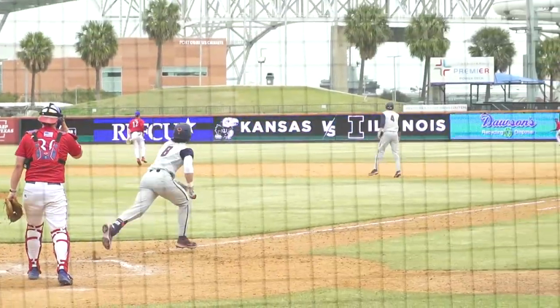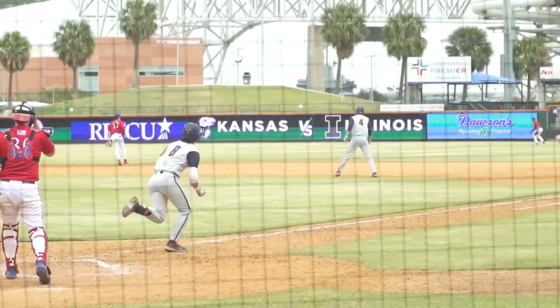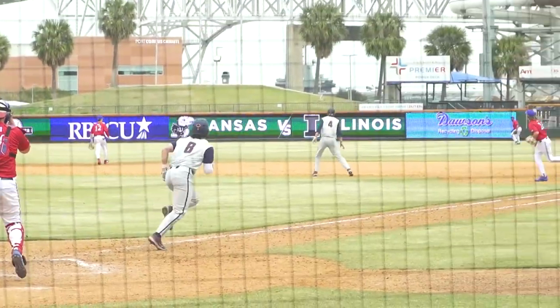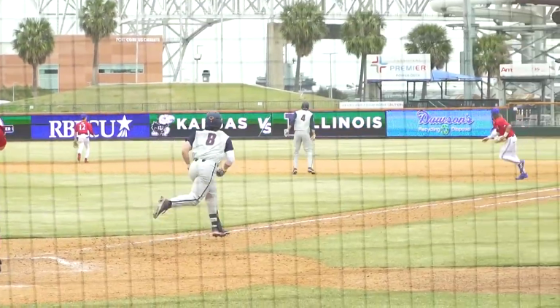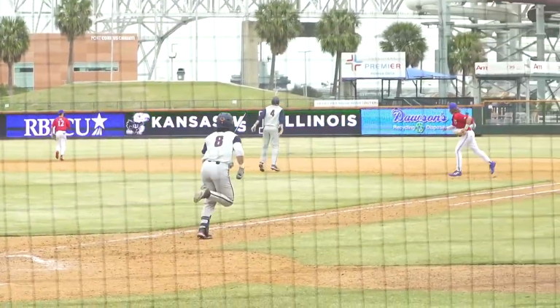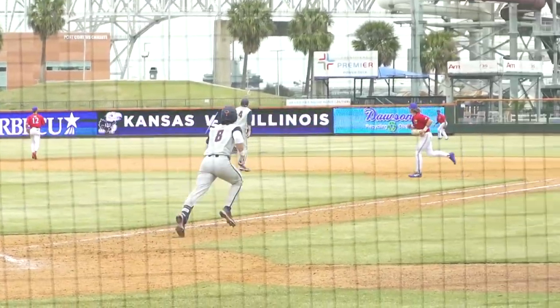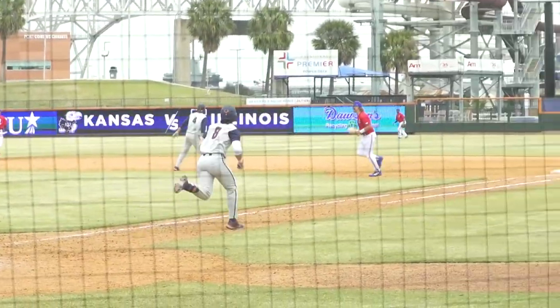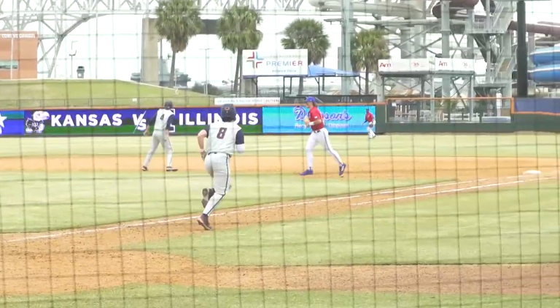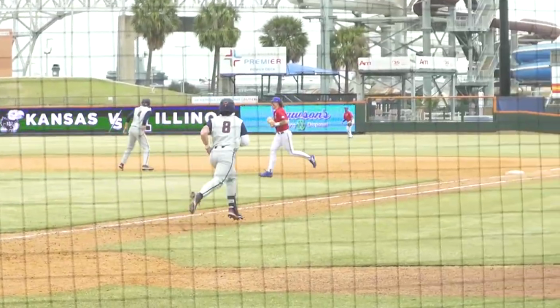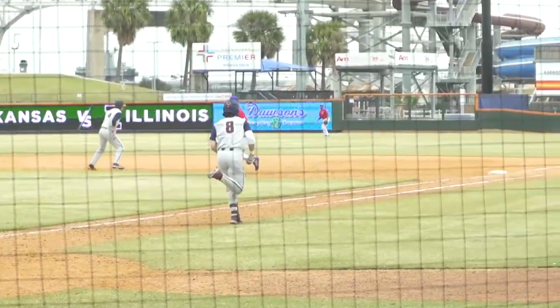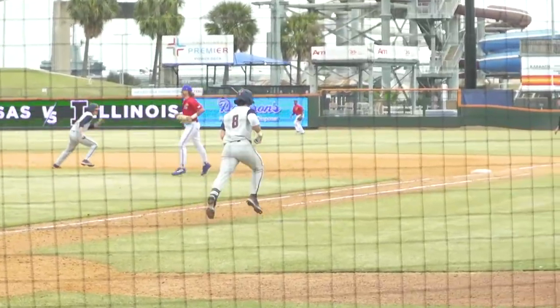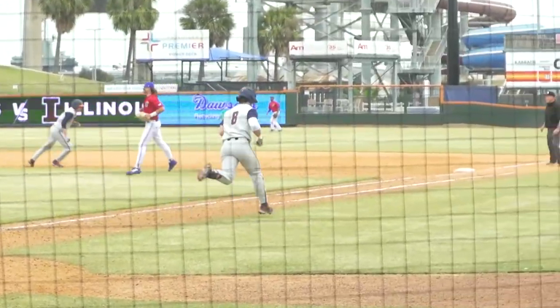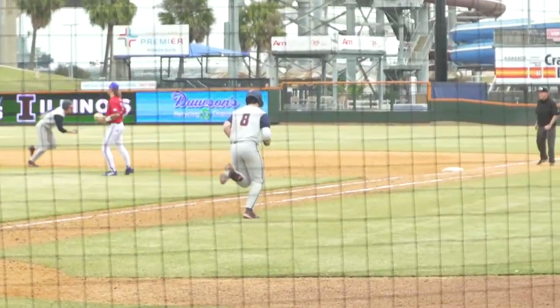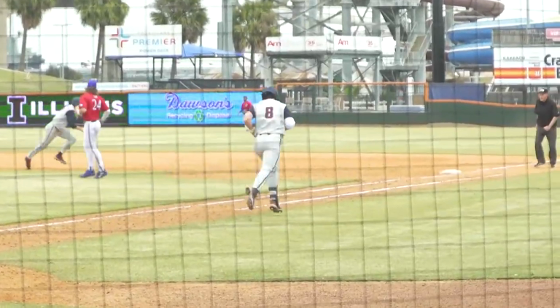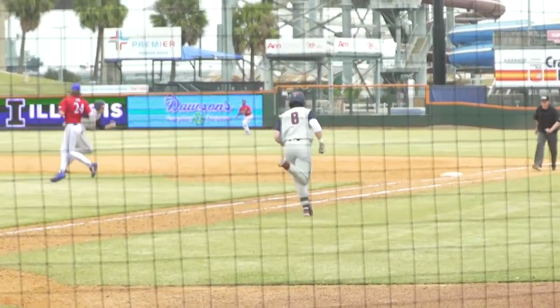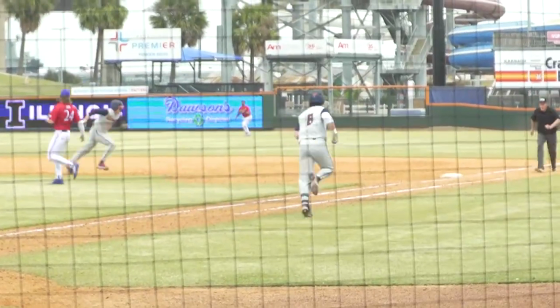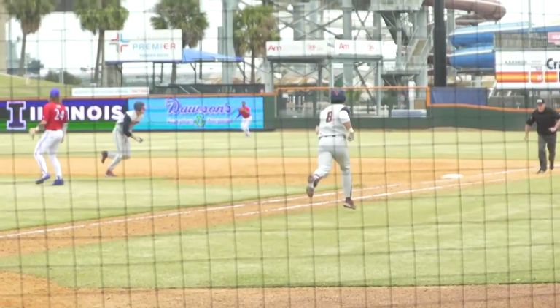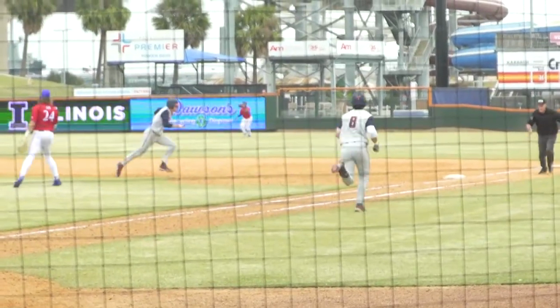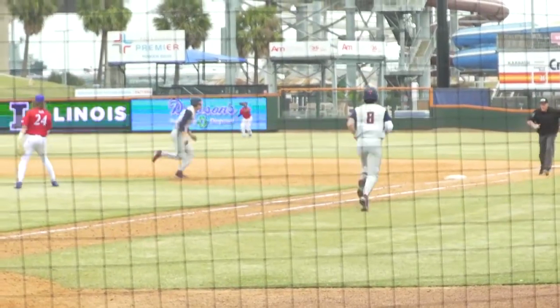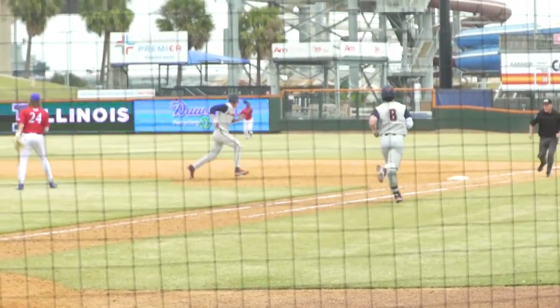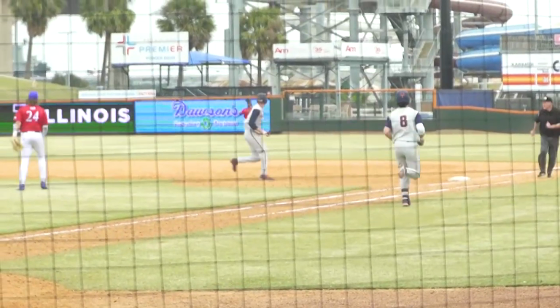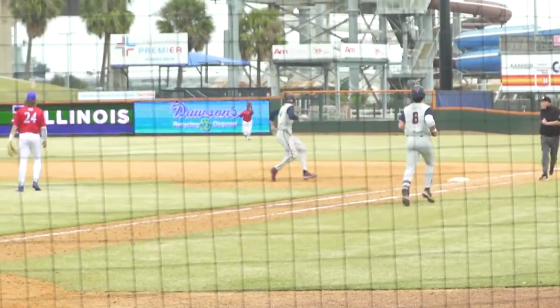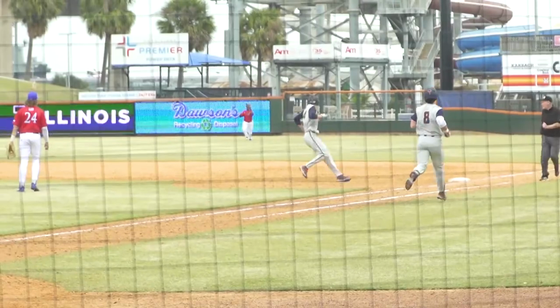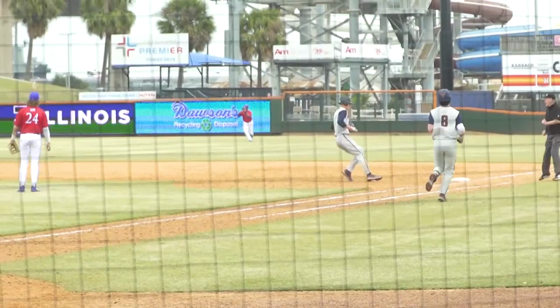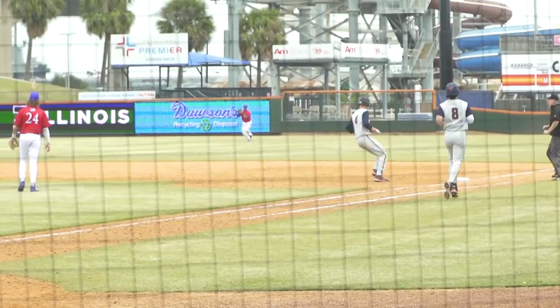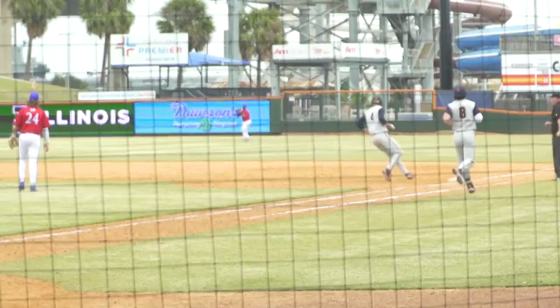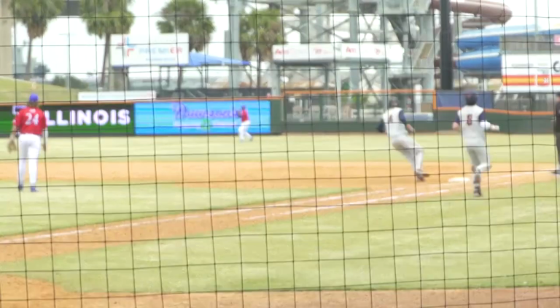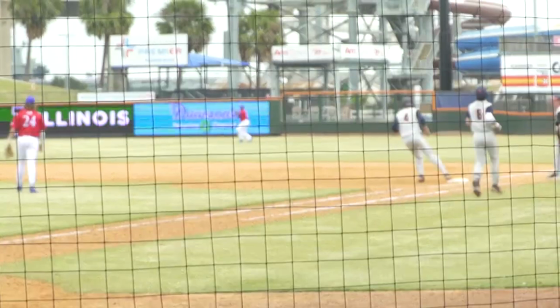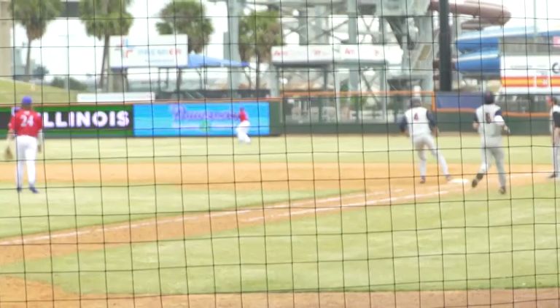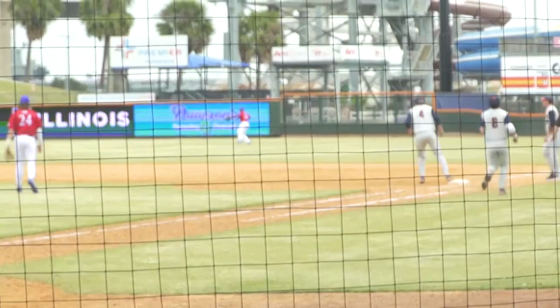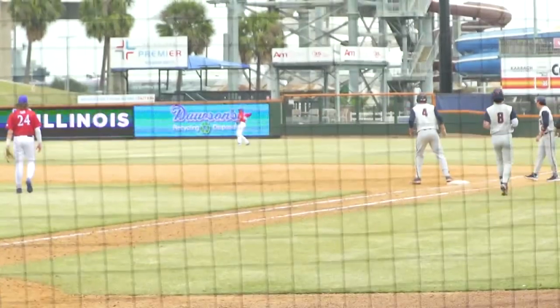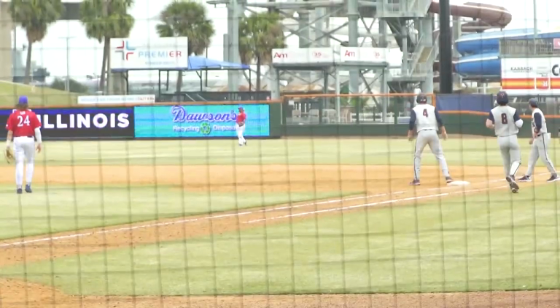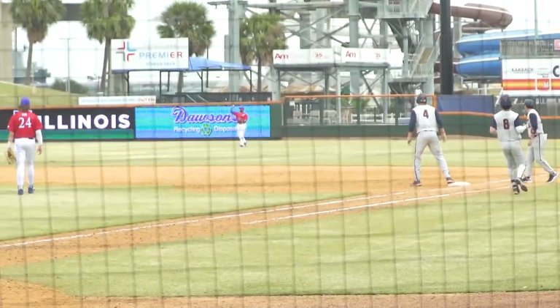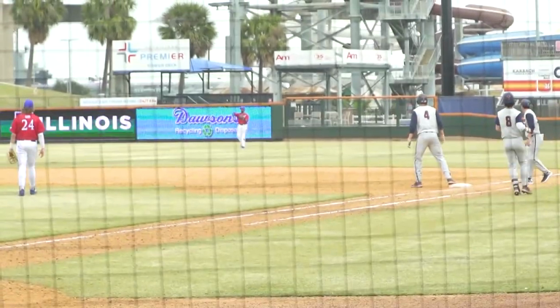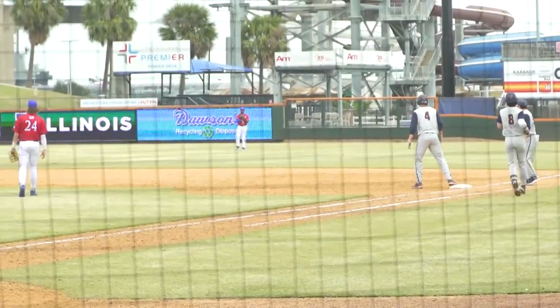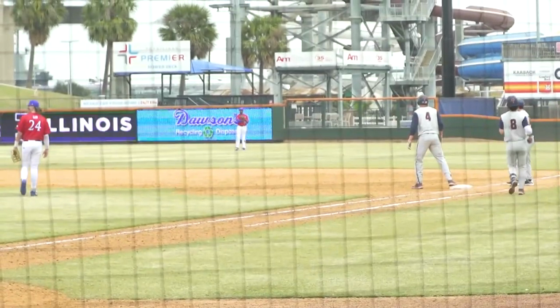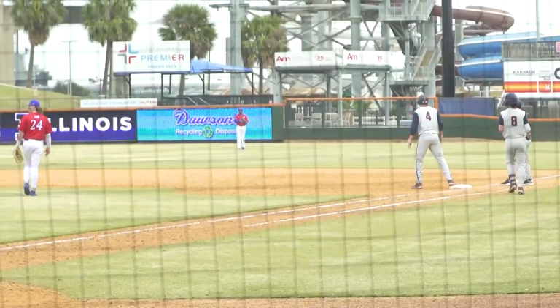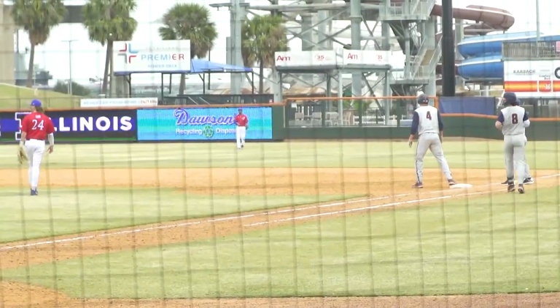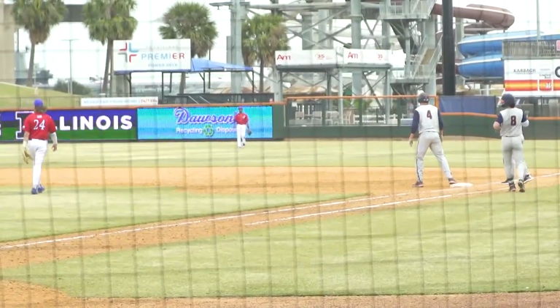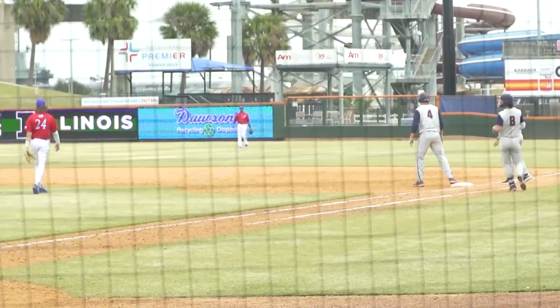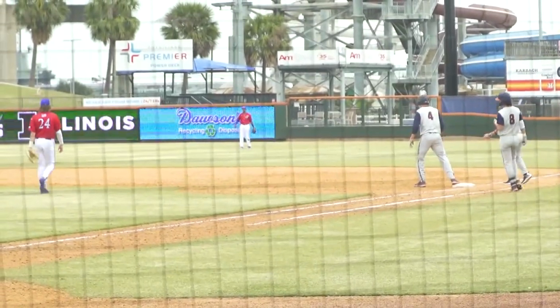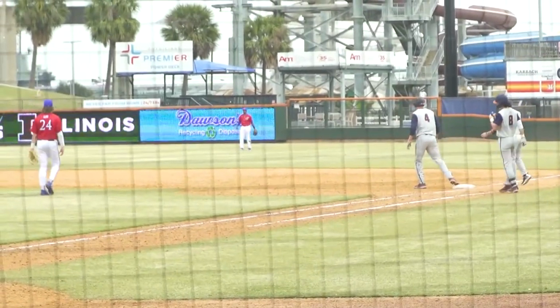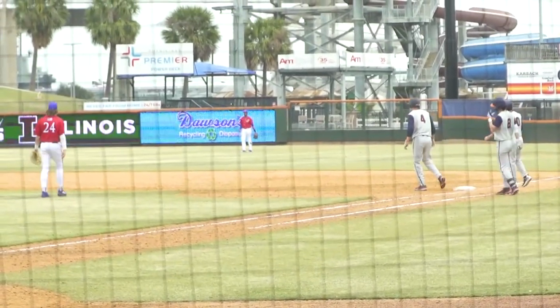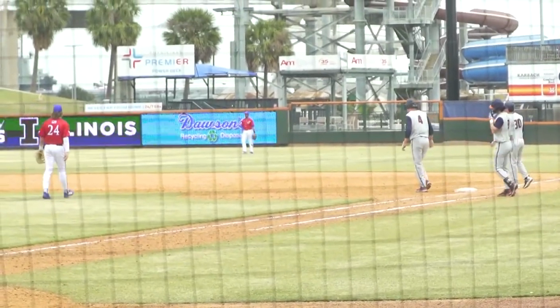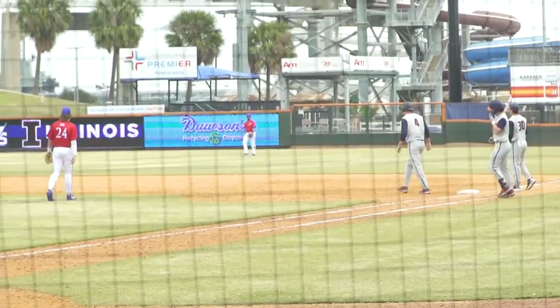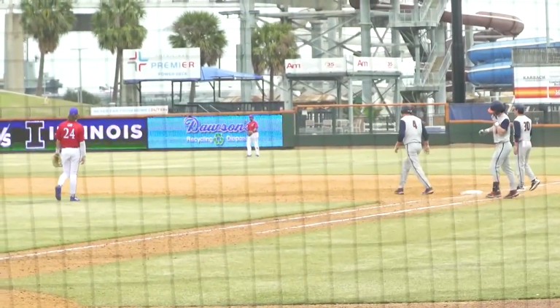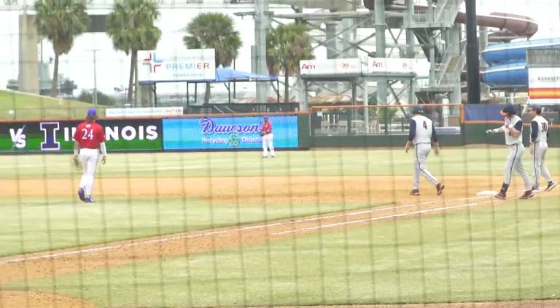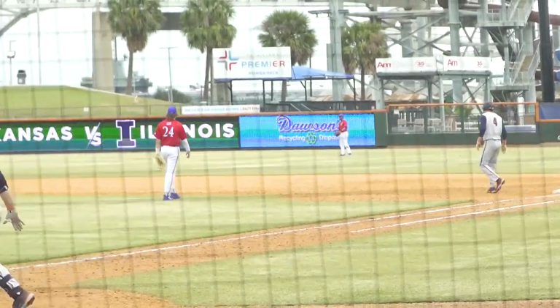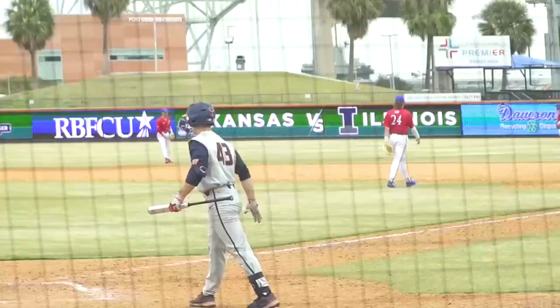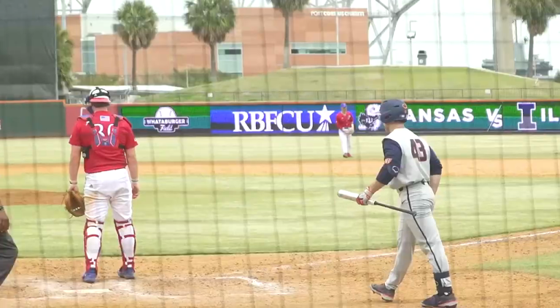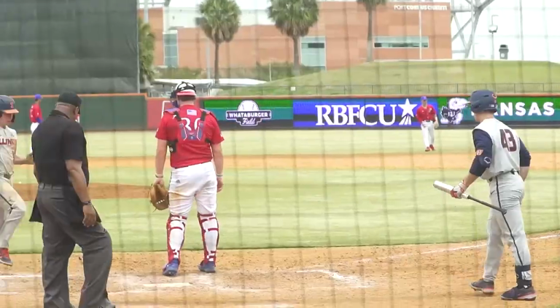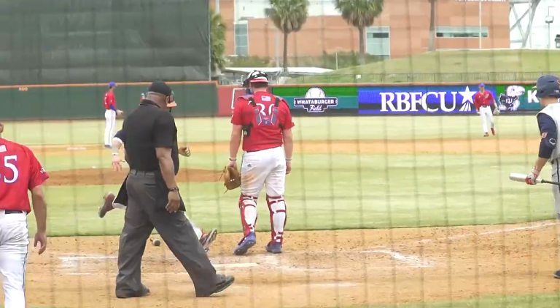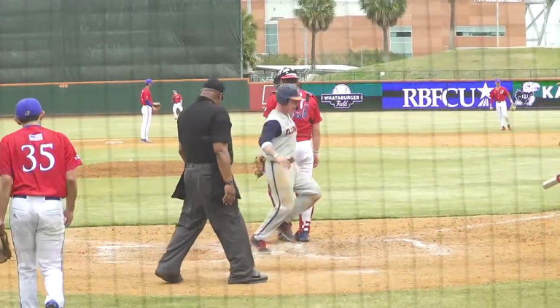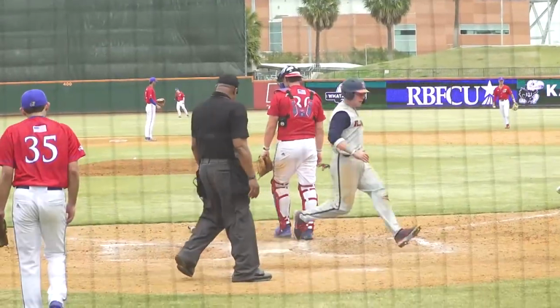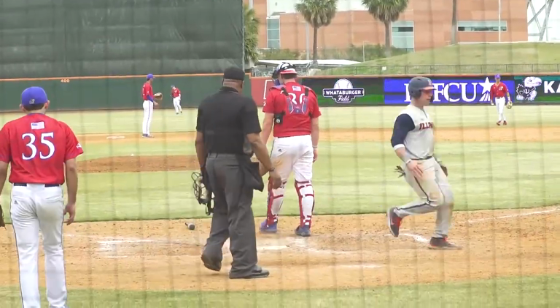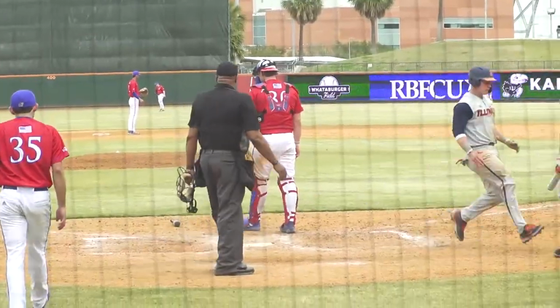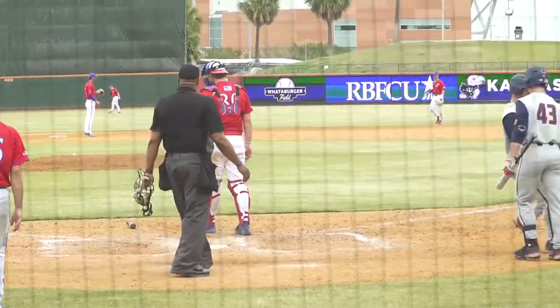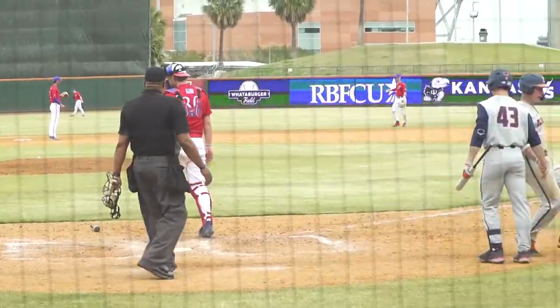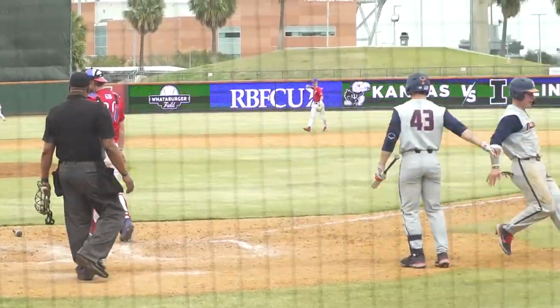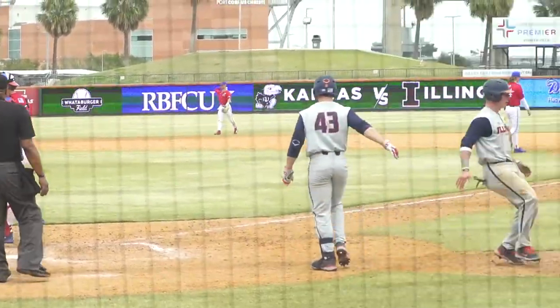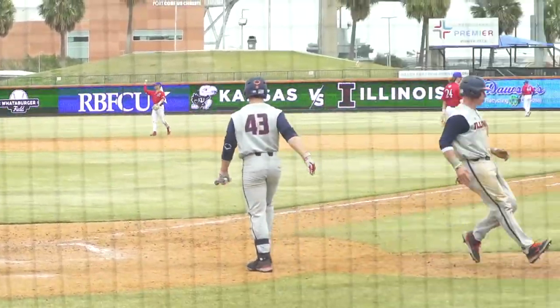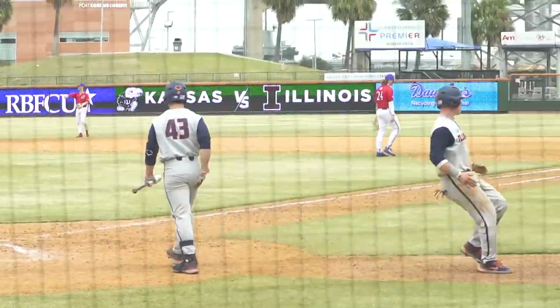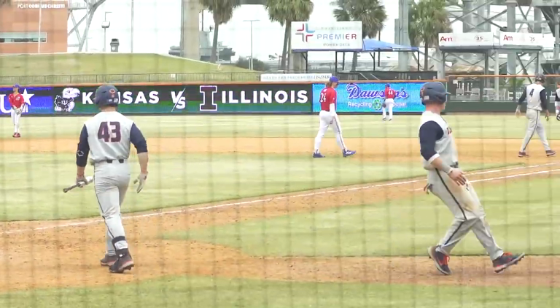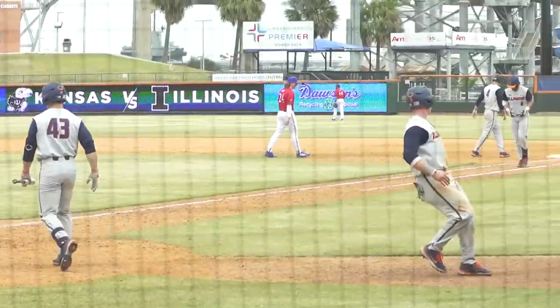To right field, this one a more normal trajectory. Caught by Upshaw. Here is the tag by Campbell — he'll come home without a throw.